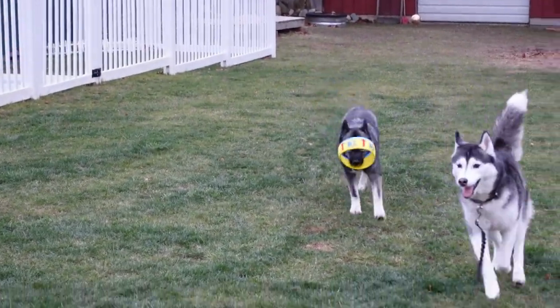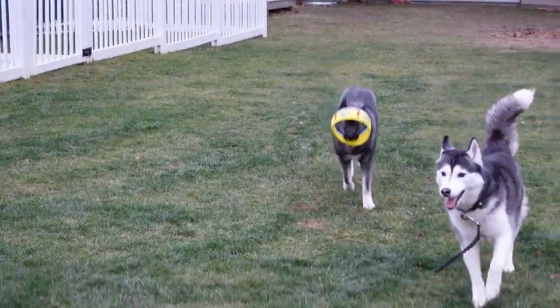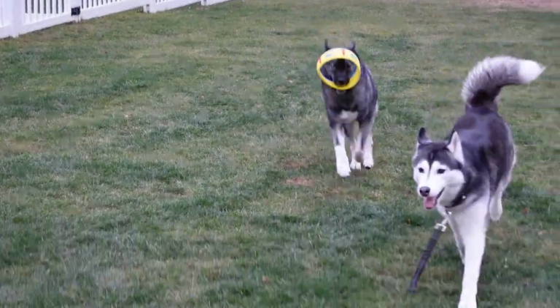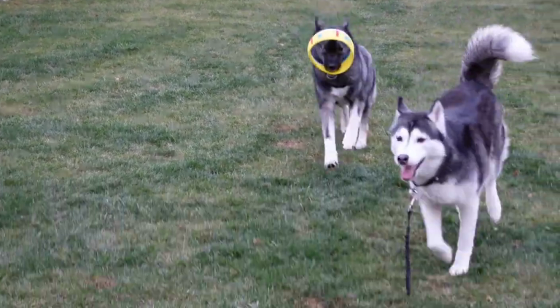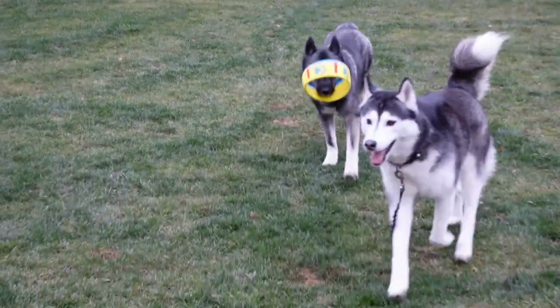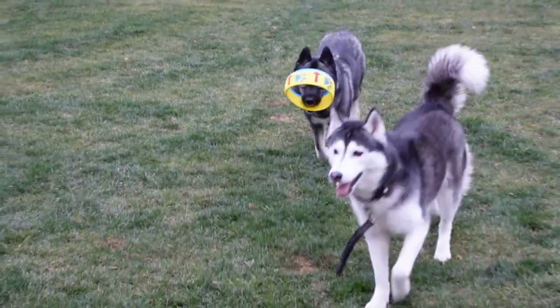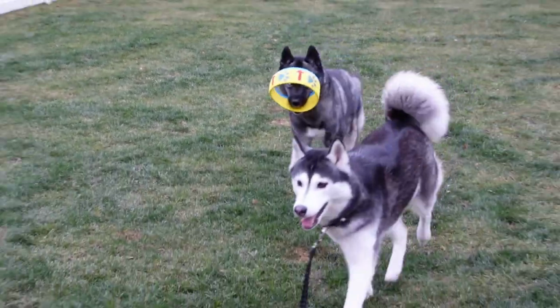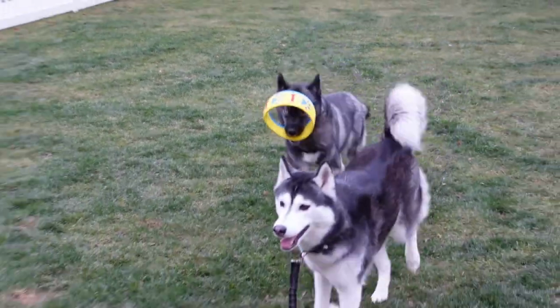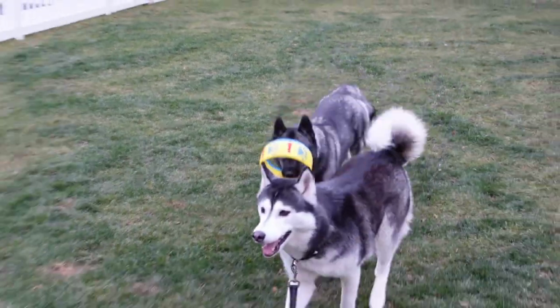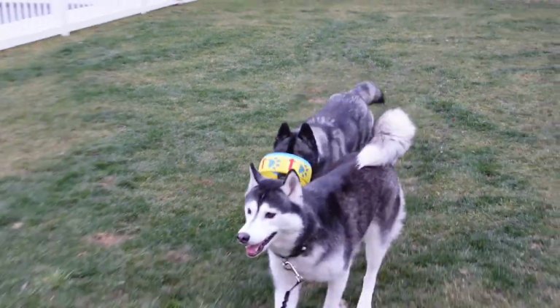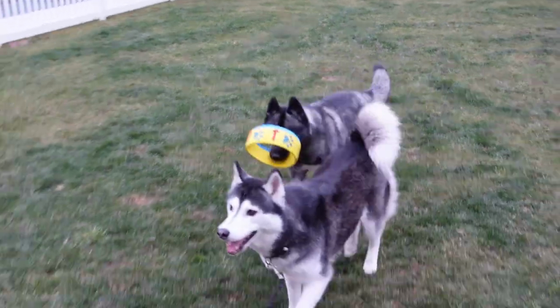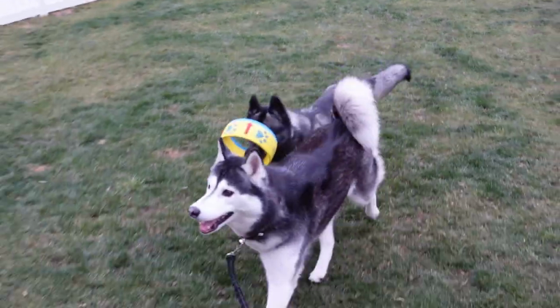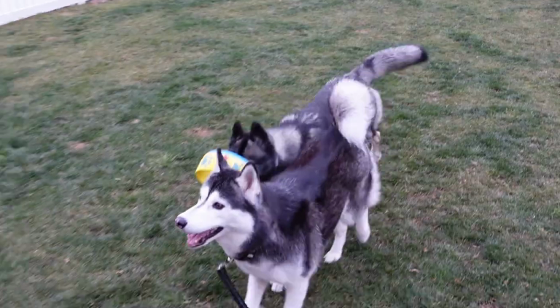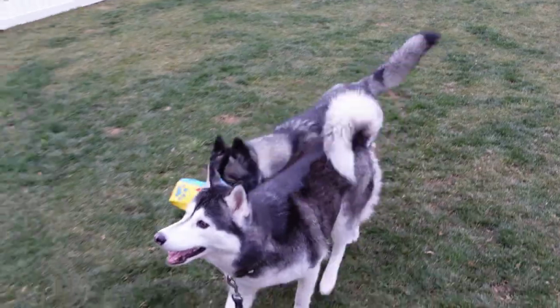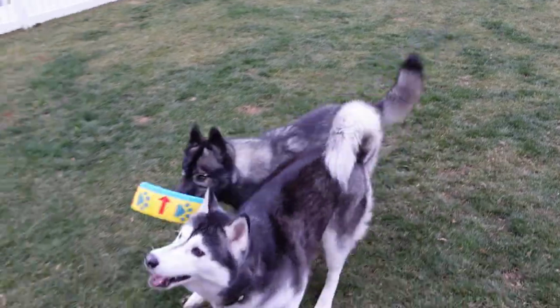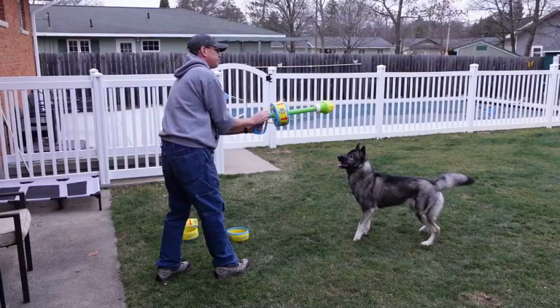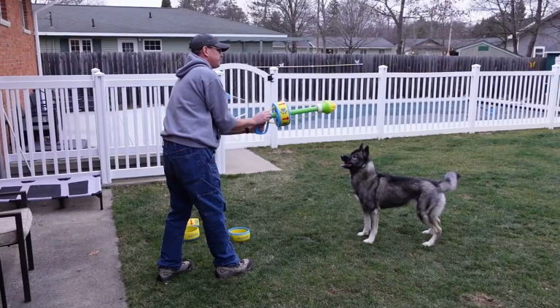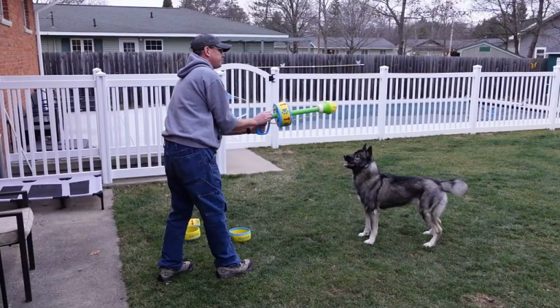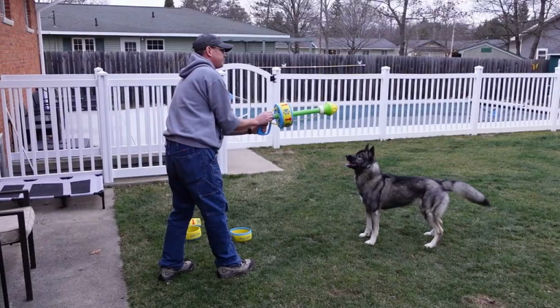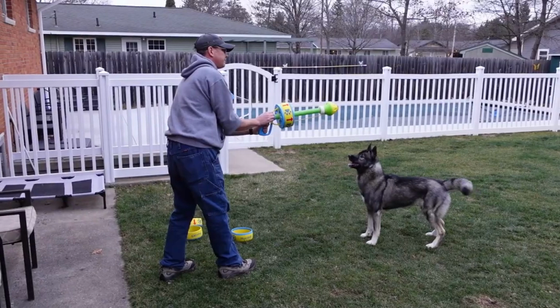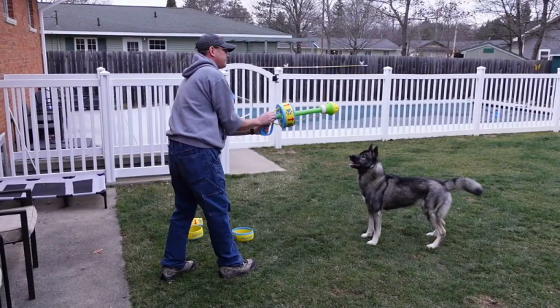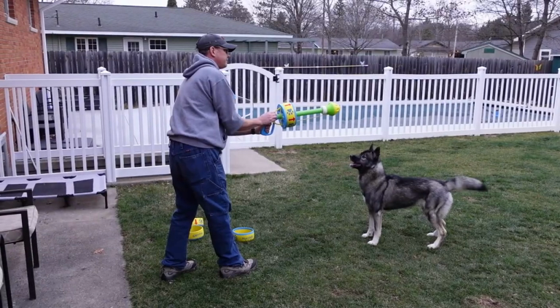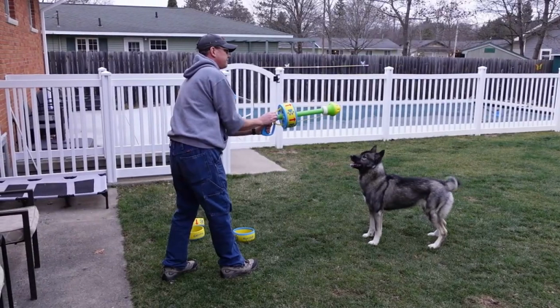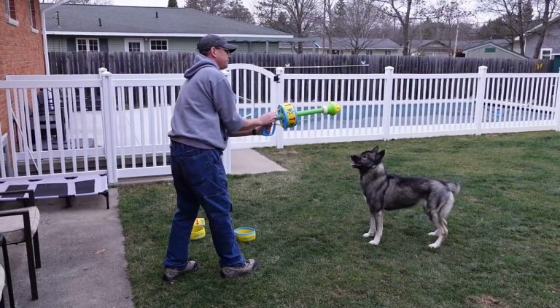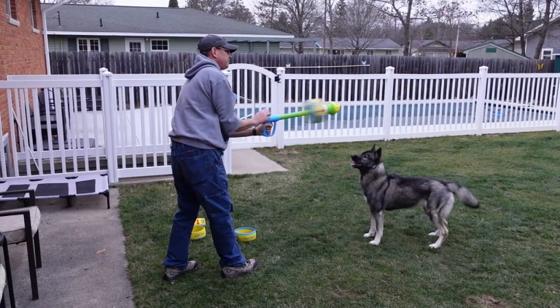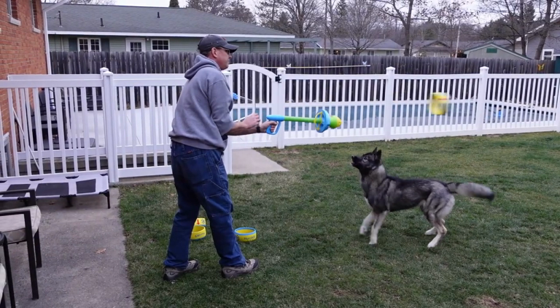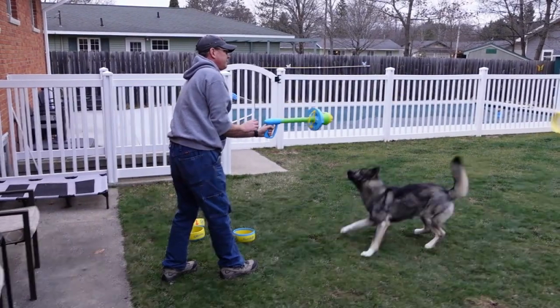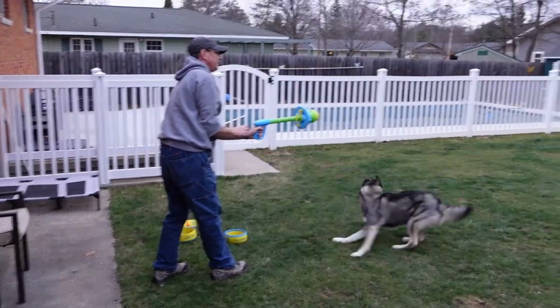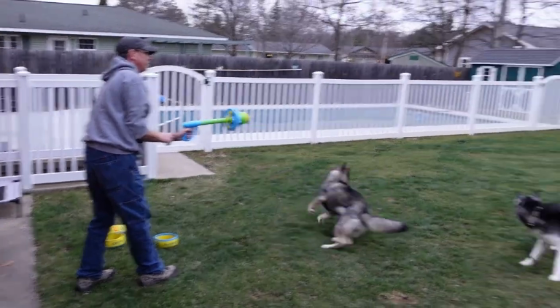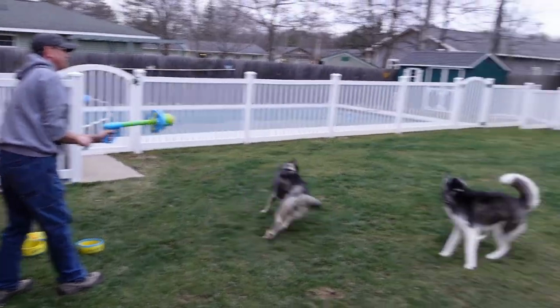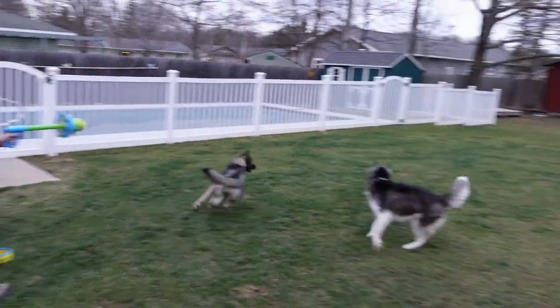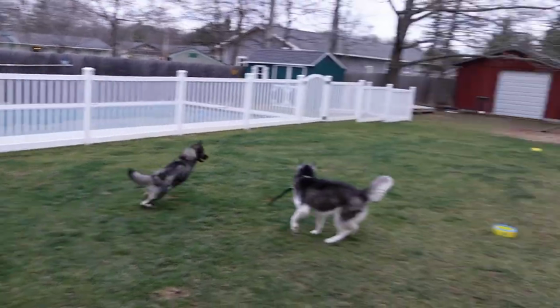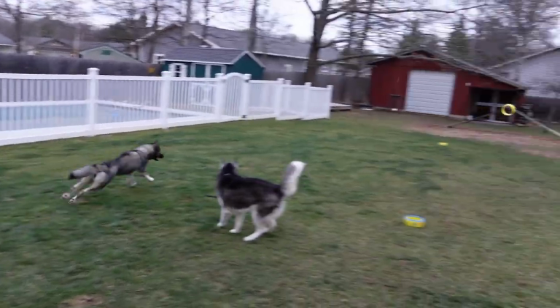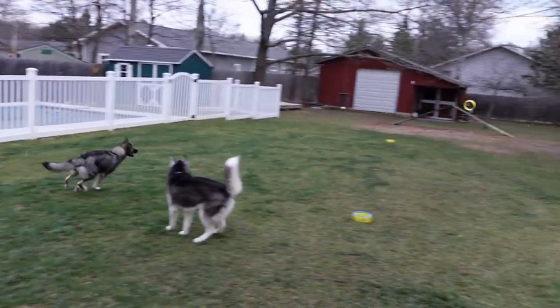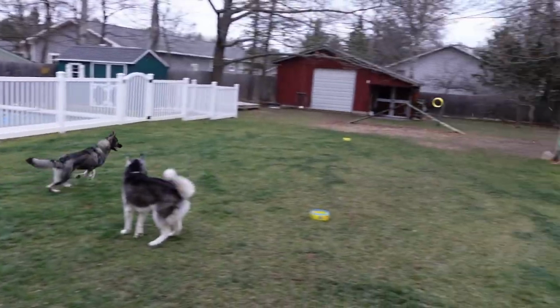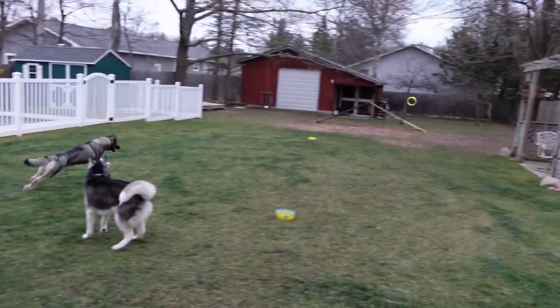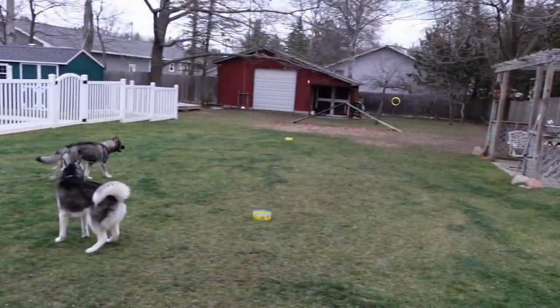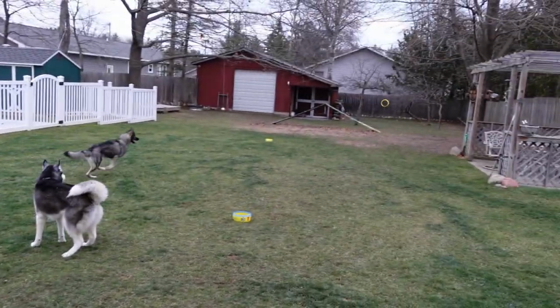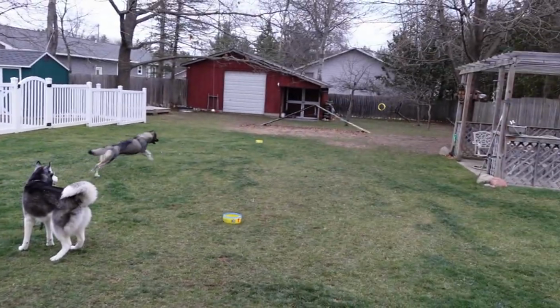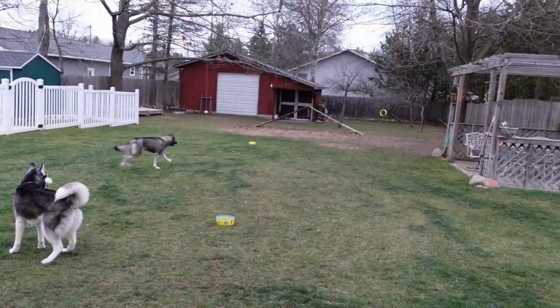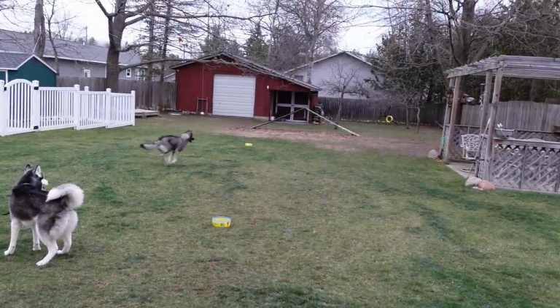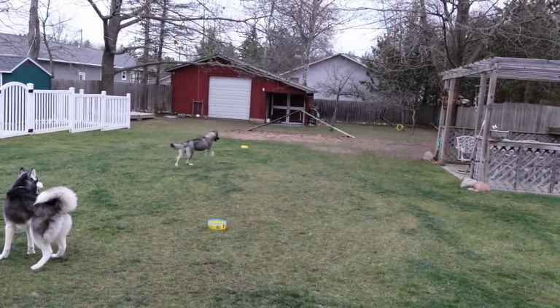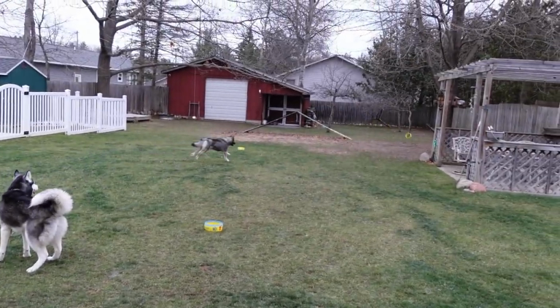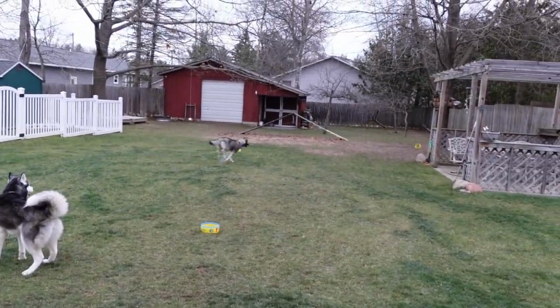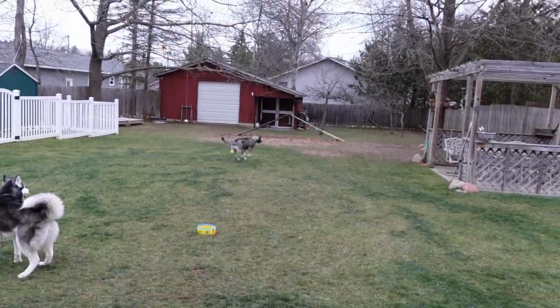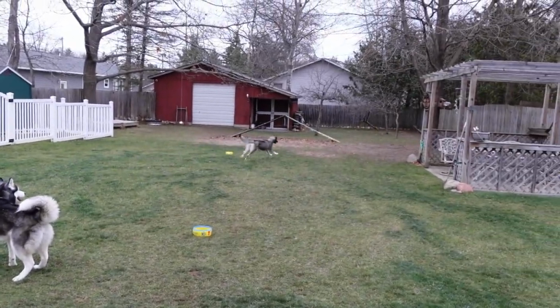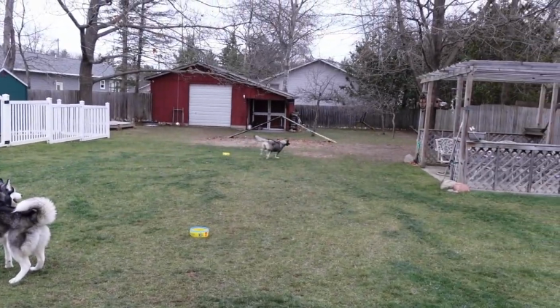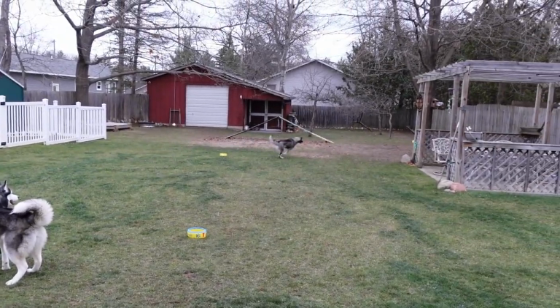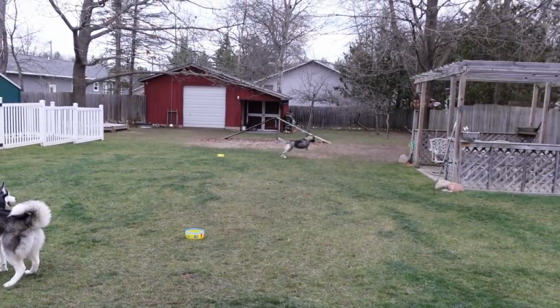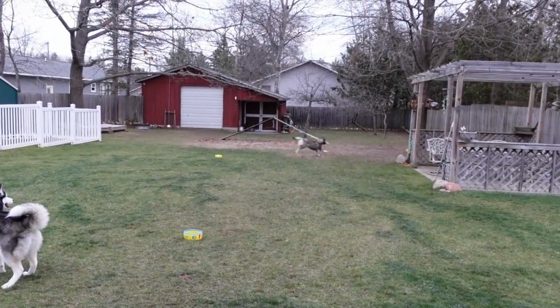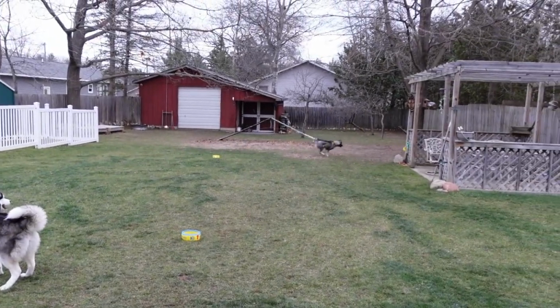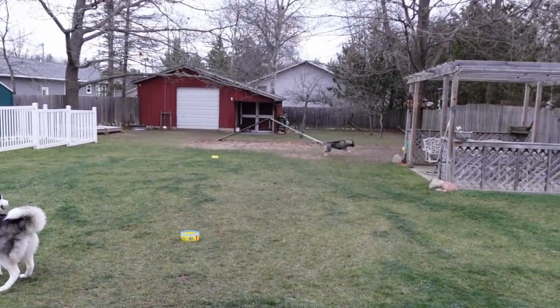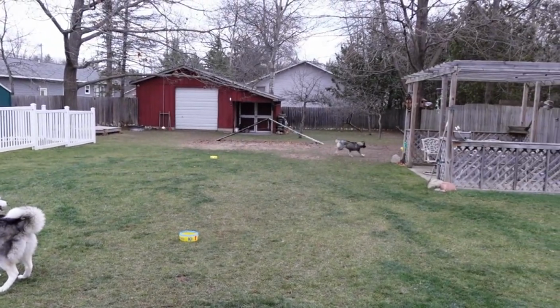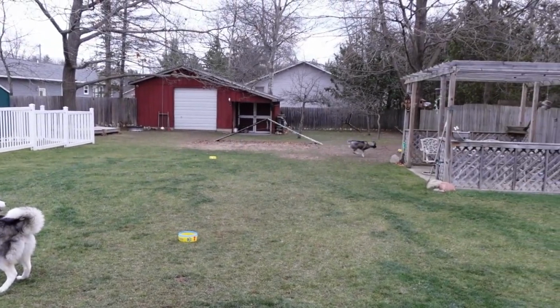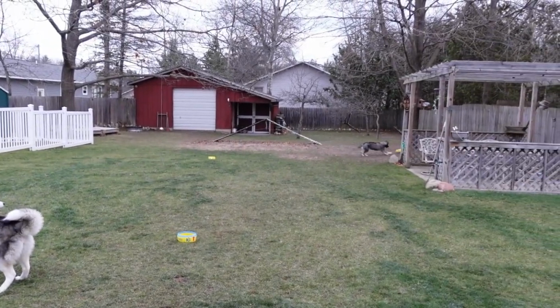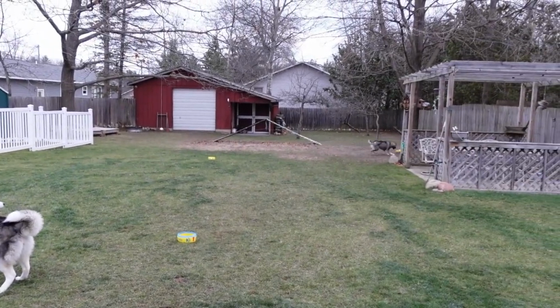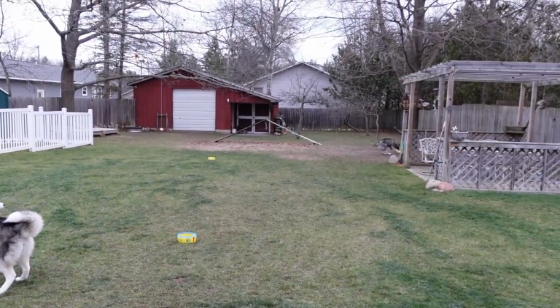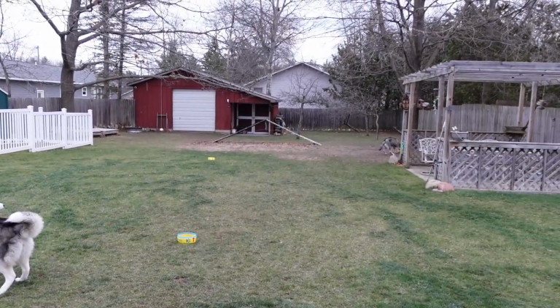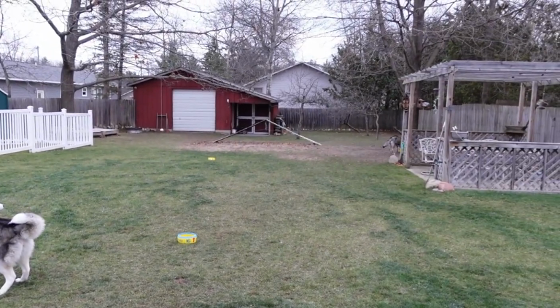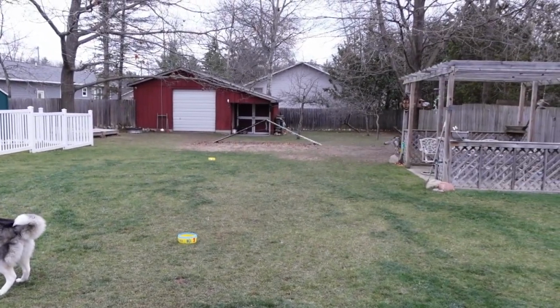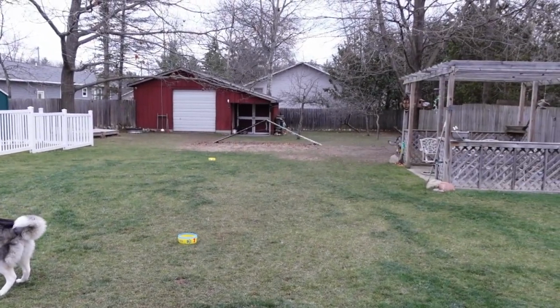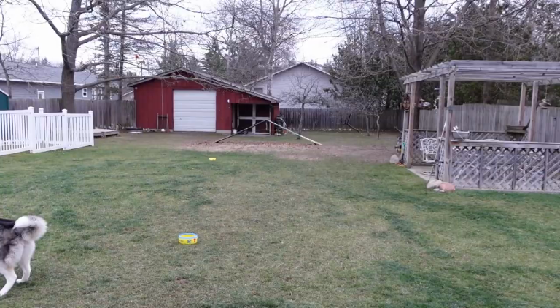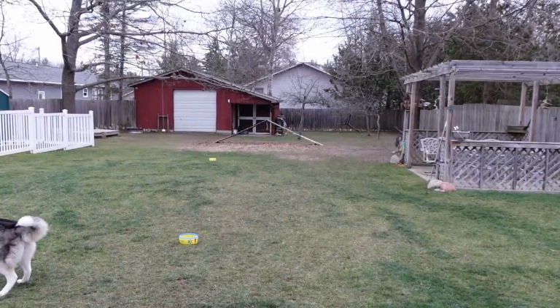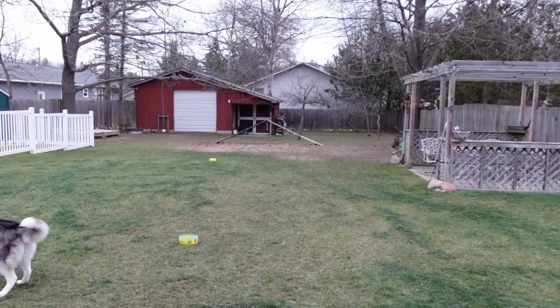Kira chased it, she just didn't want to bring it back. So if you're looking for something fun and easy to play with with your dogs, we highly recommend this one.